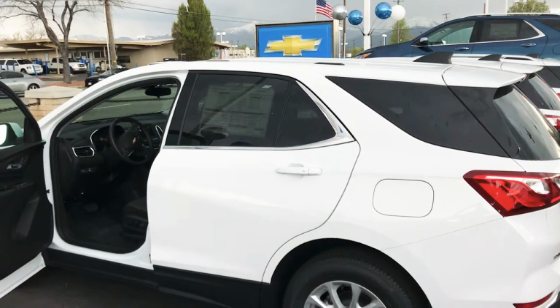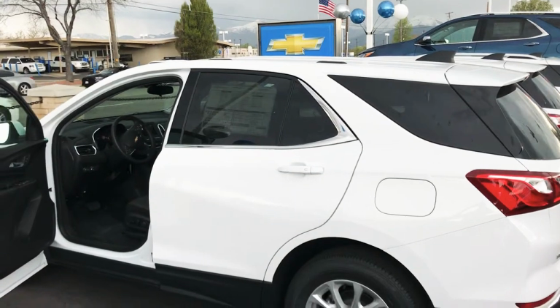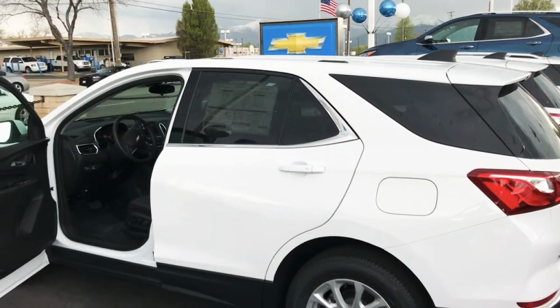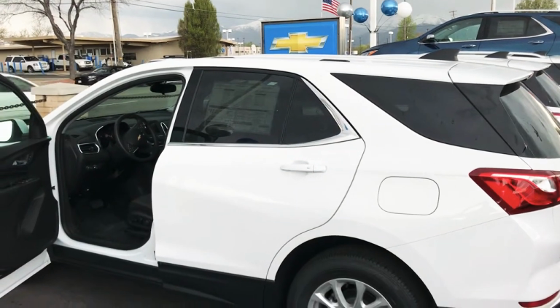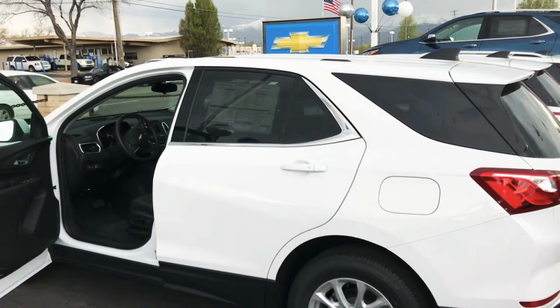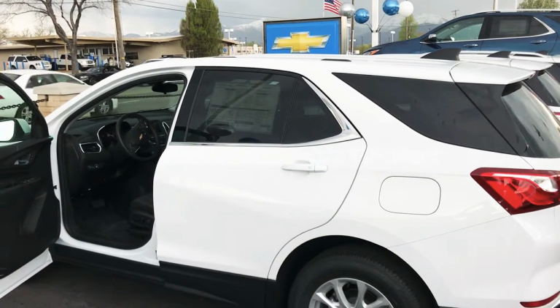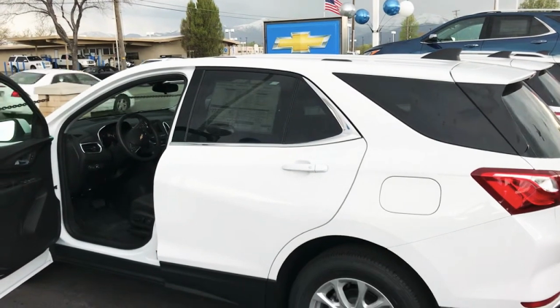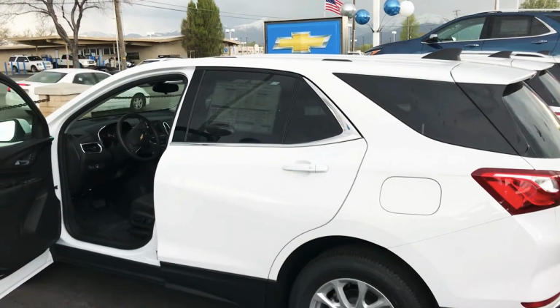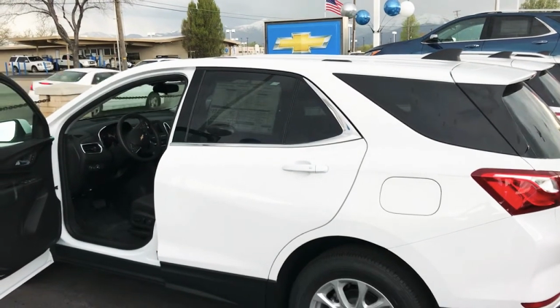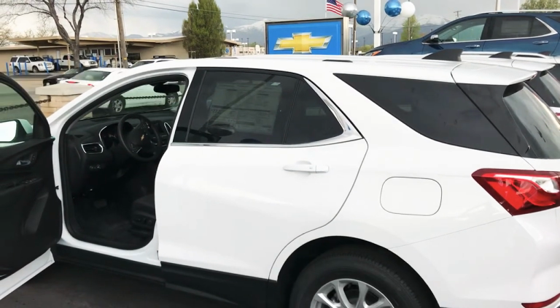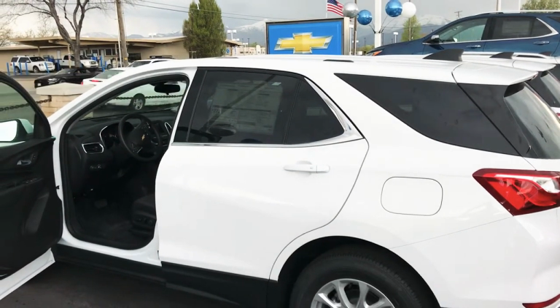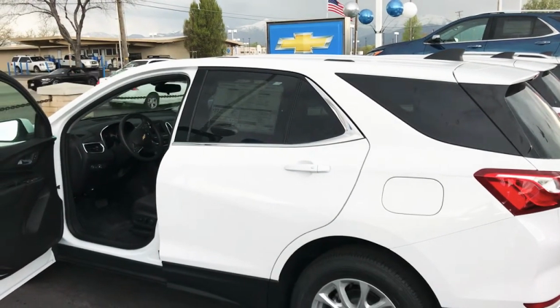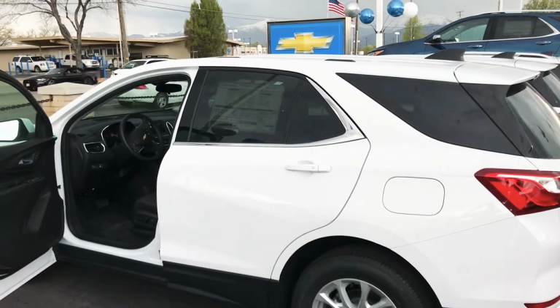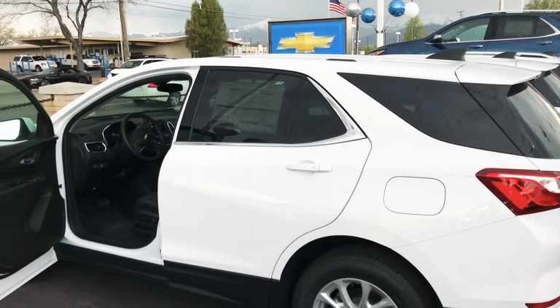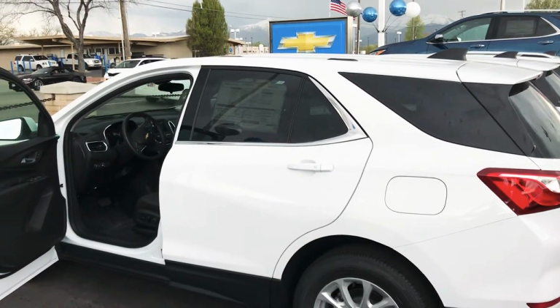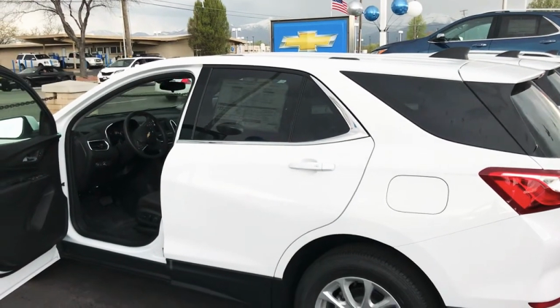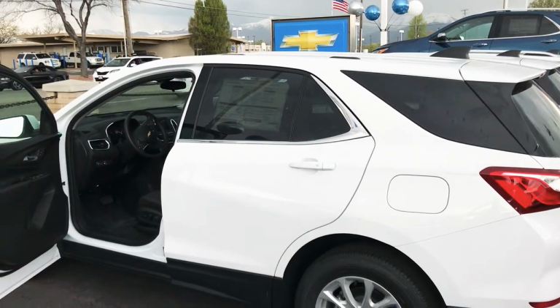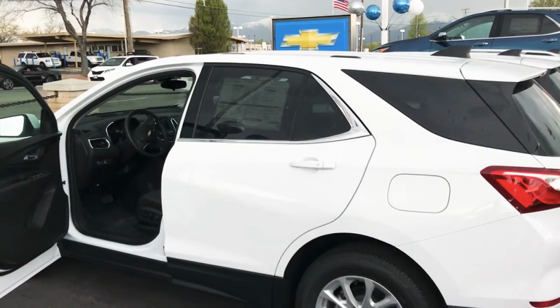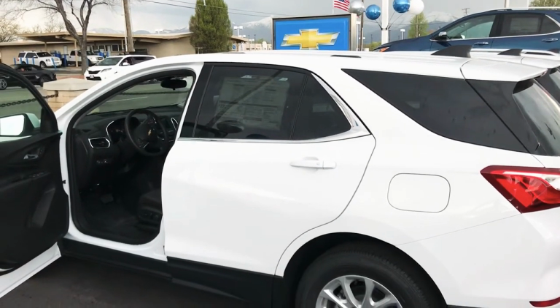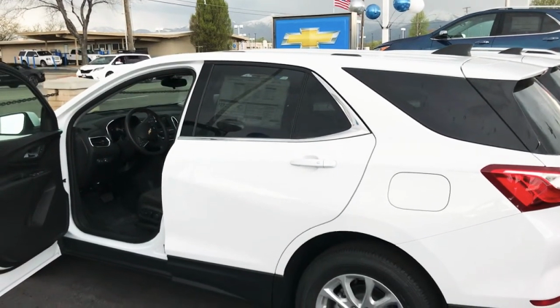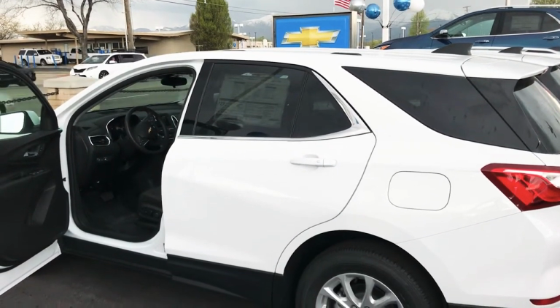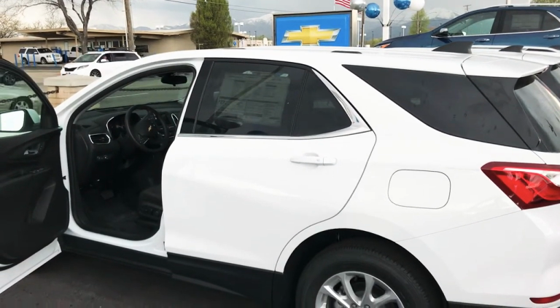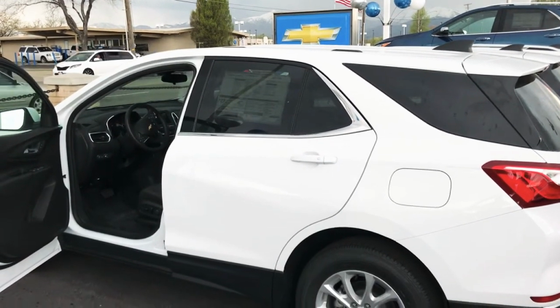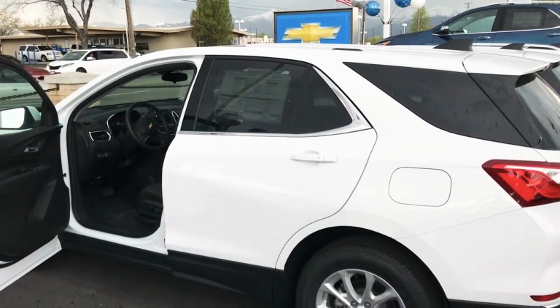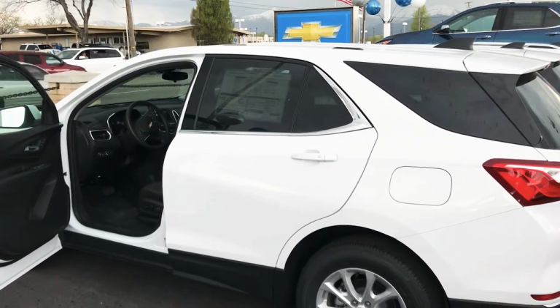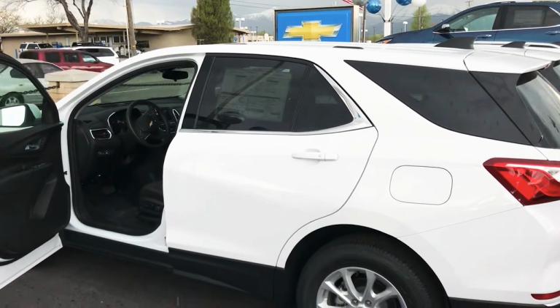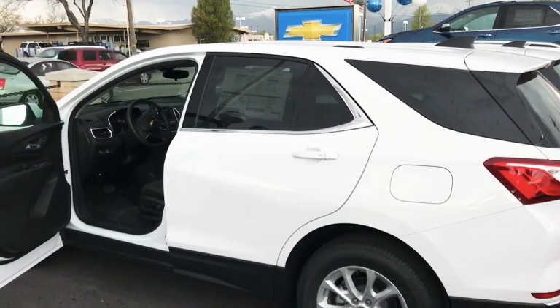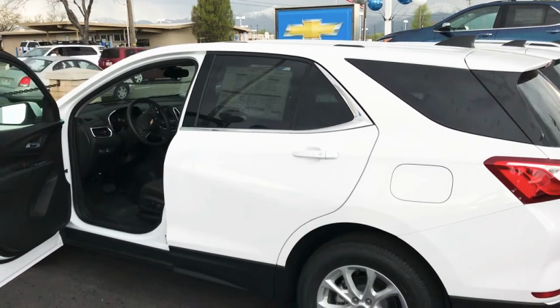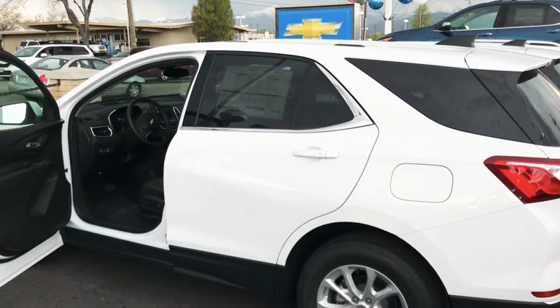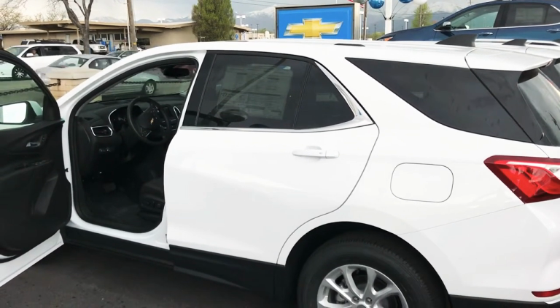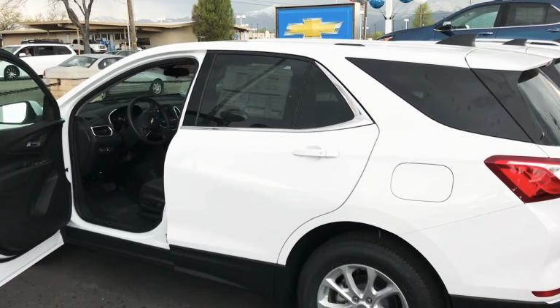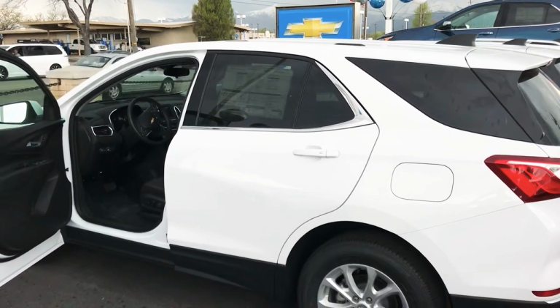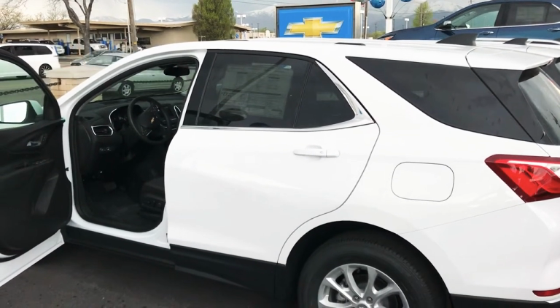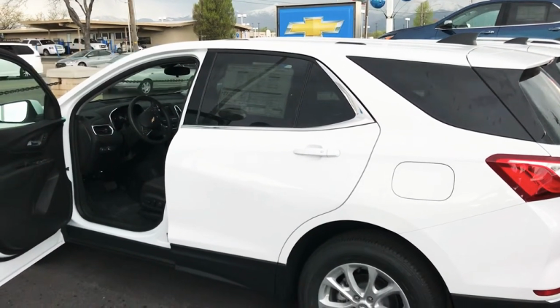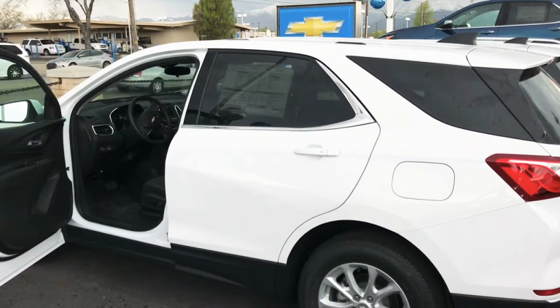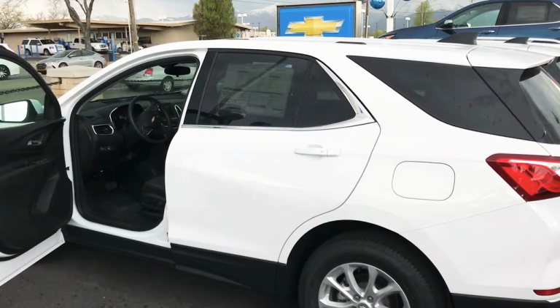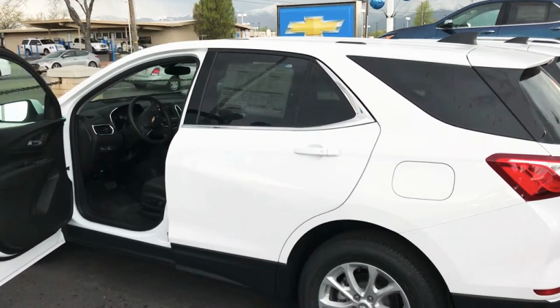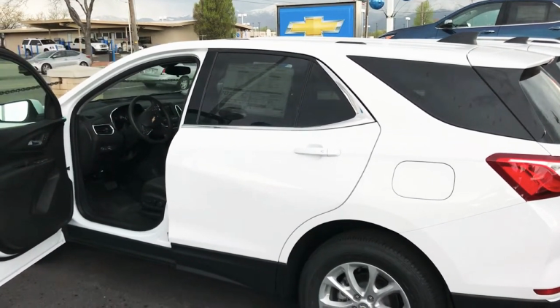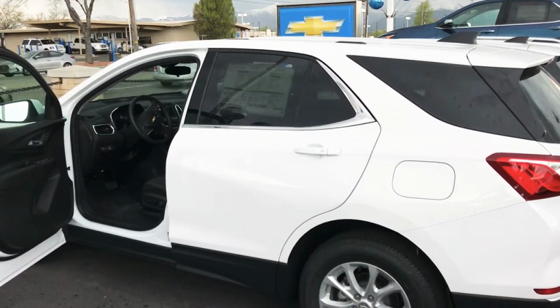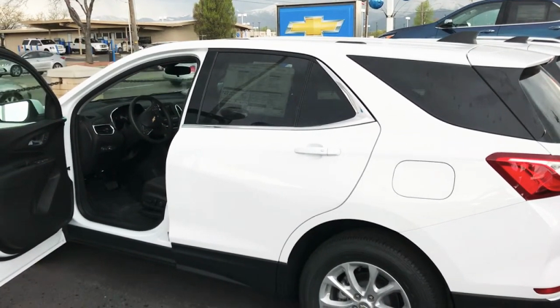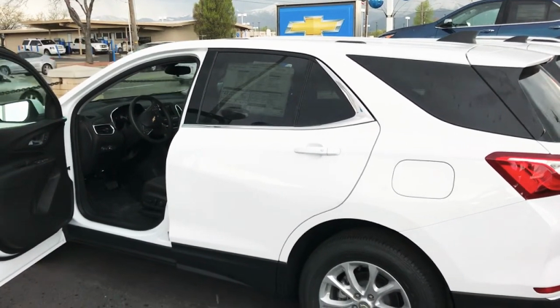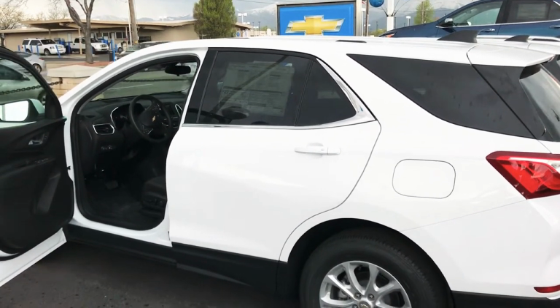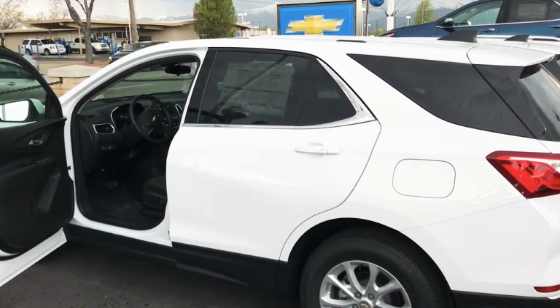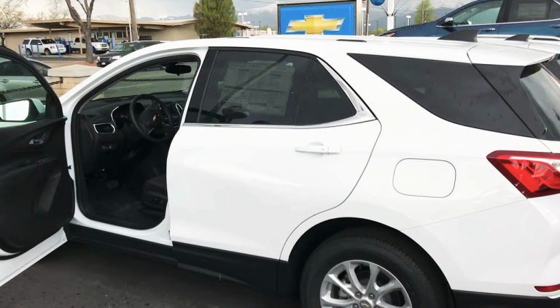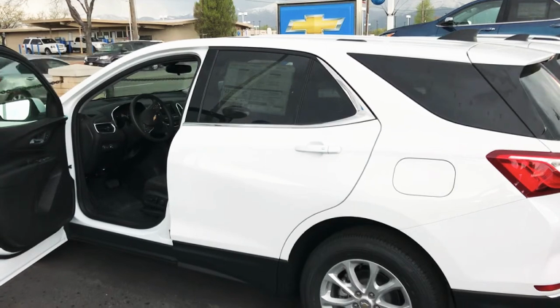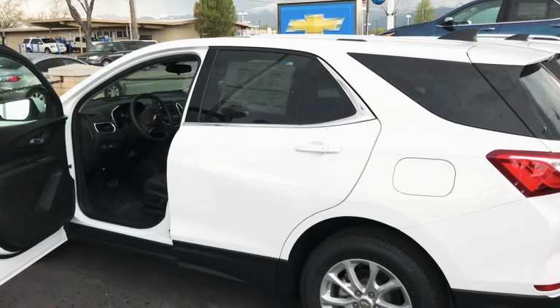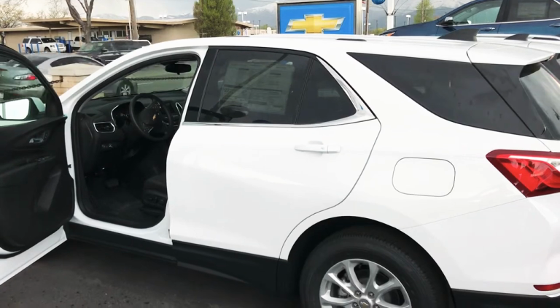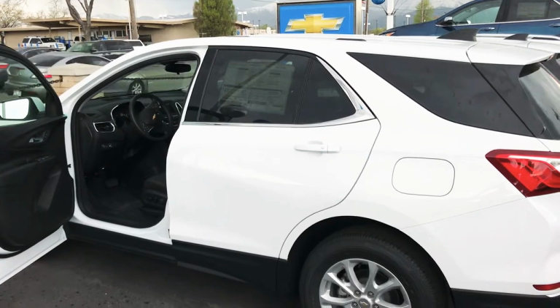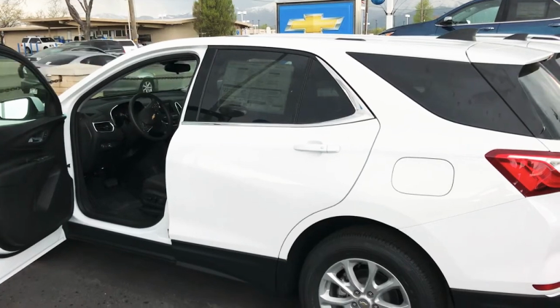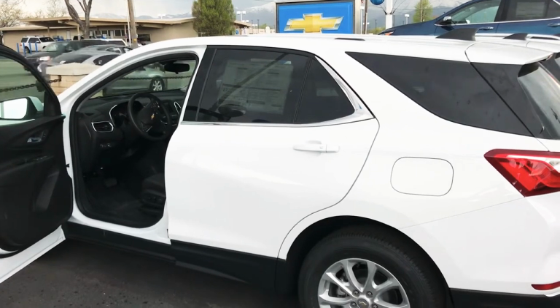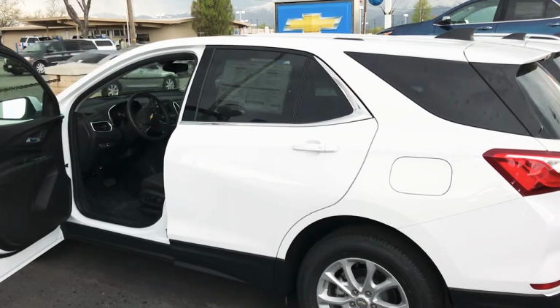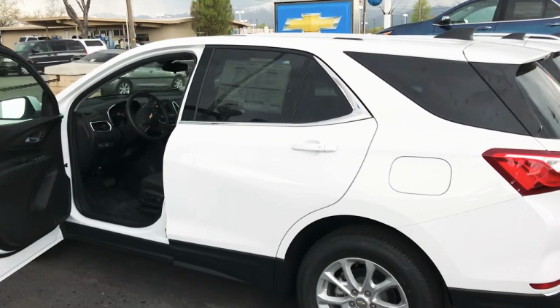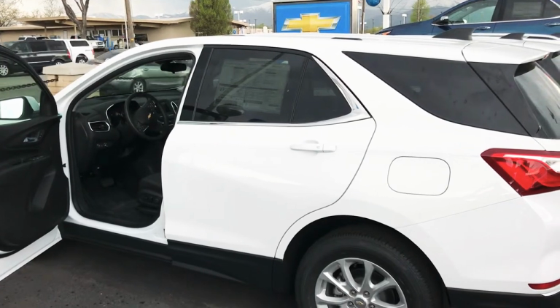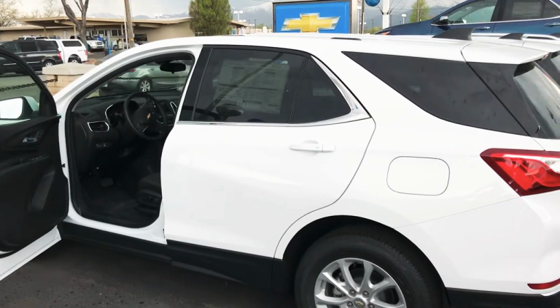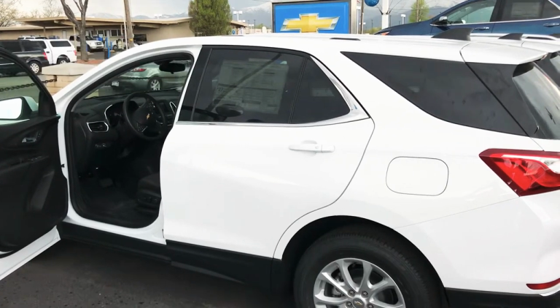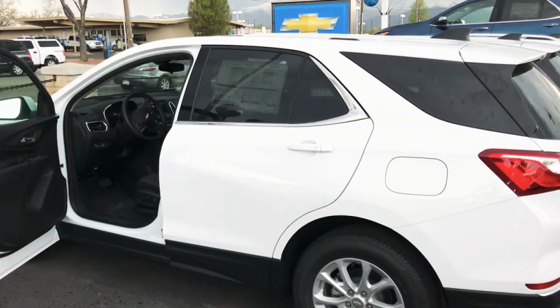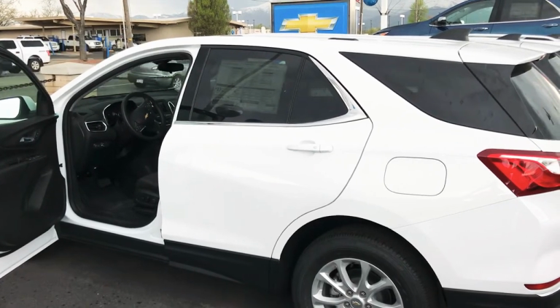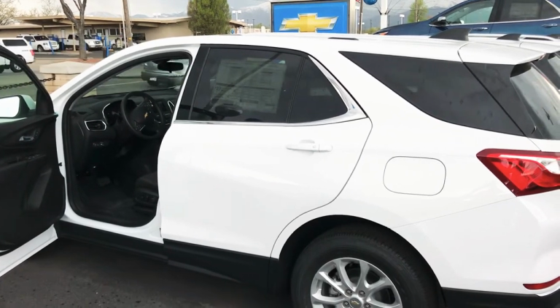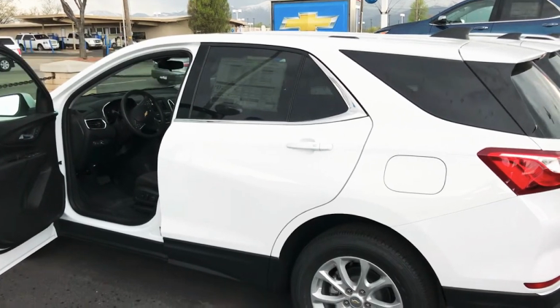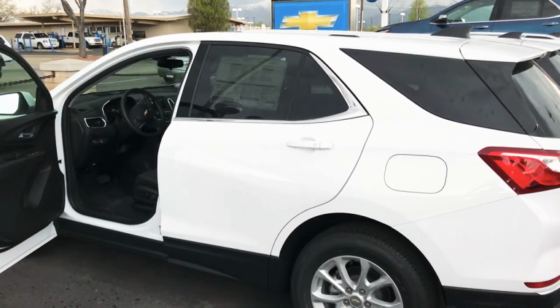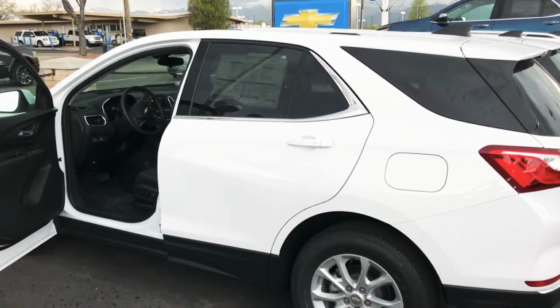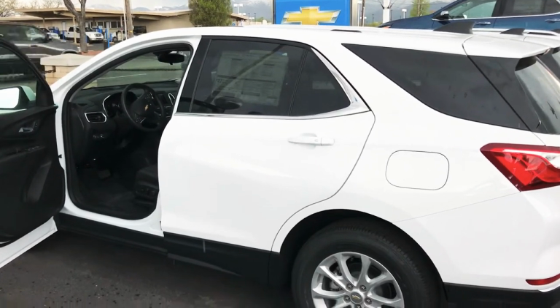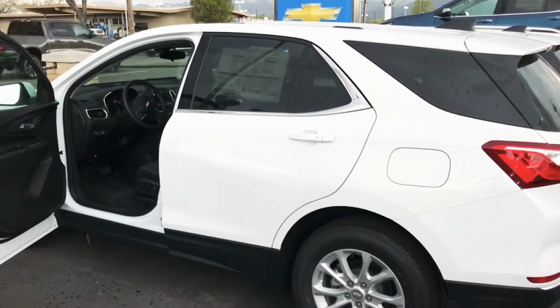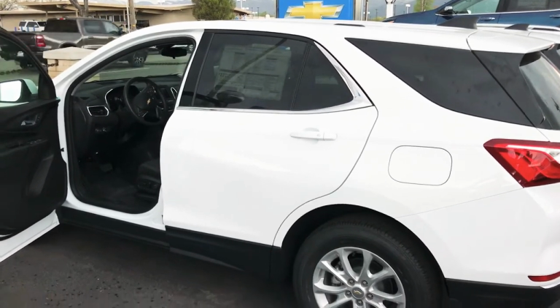Hey Robert, Brian Gallagos here from Gus Palos Chevrolet. I just wanted to shoot you a quick video of a couple of Equinox options that we have.